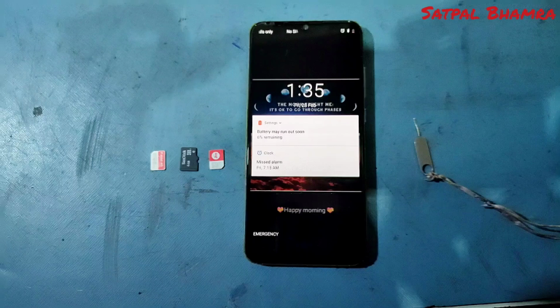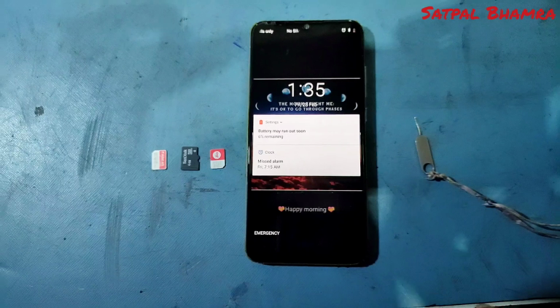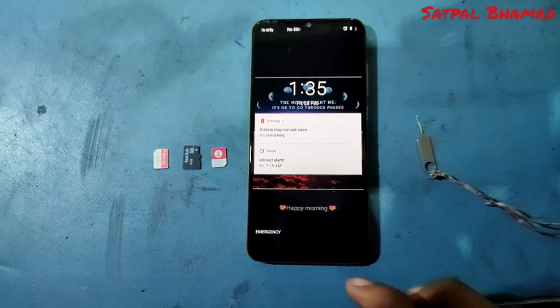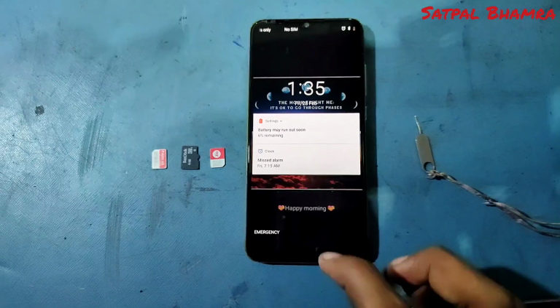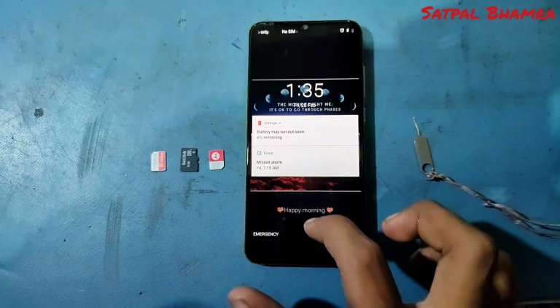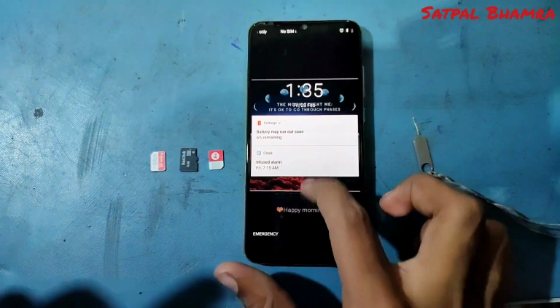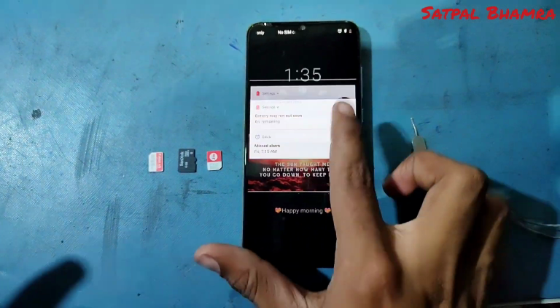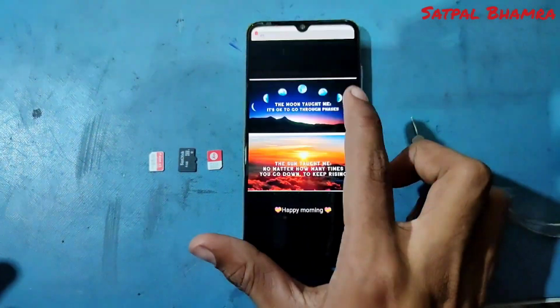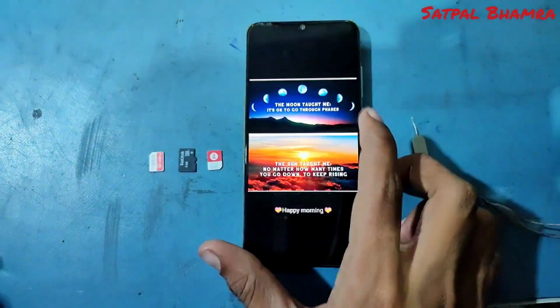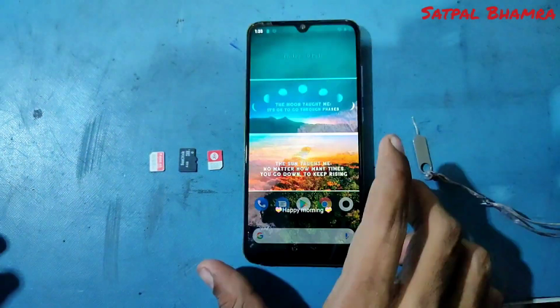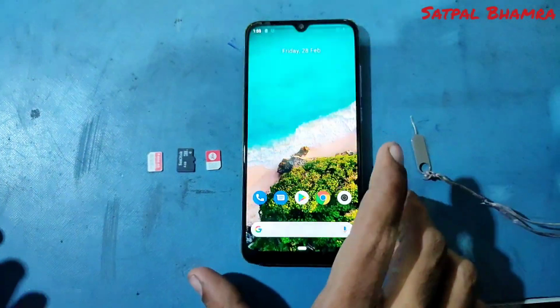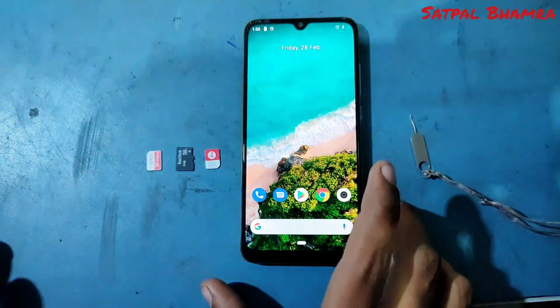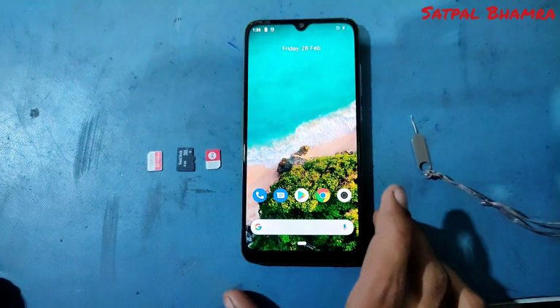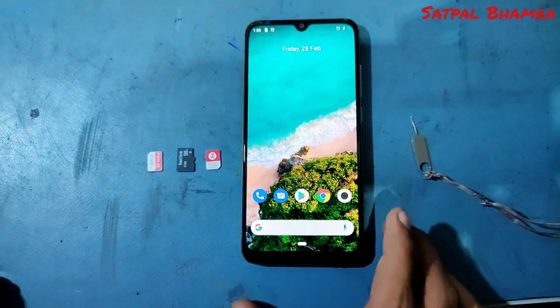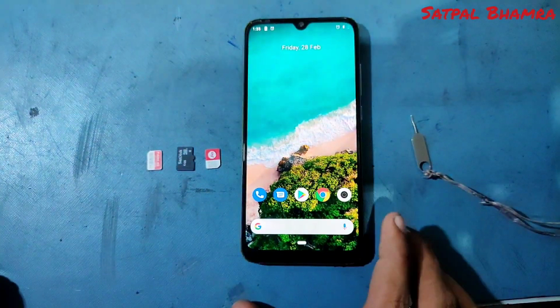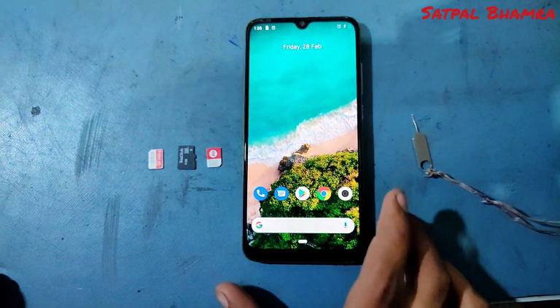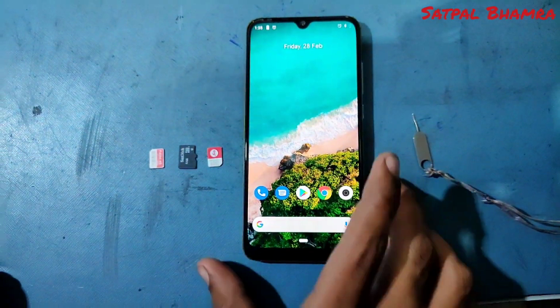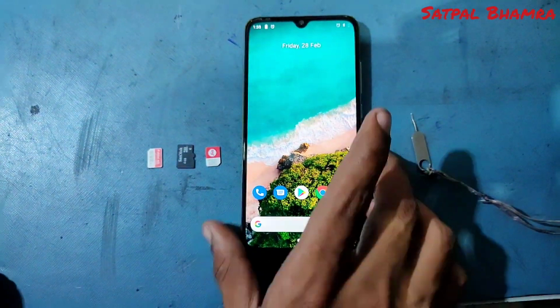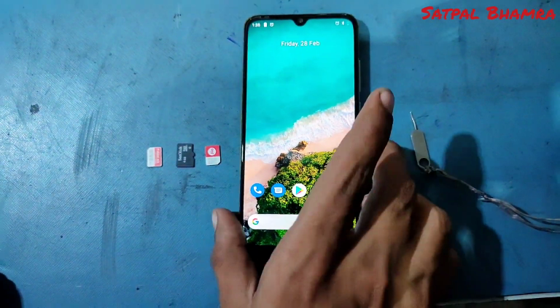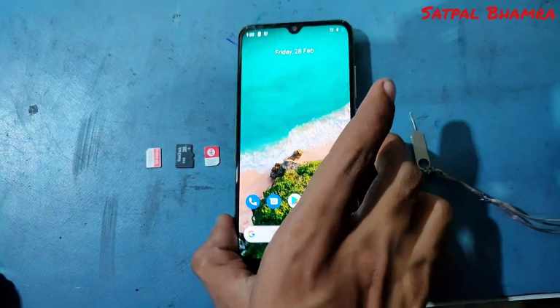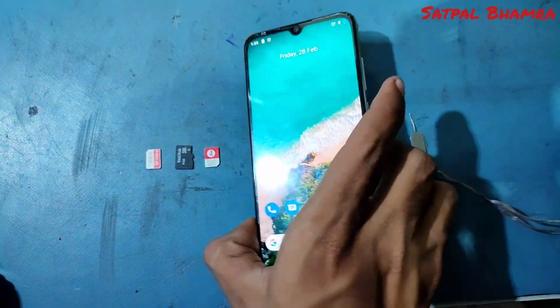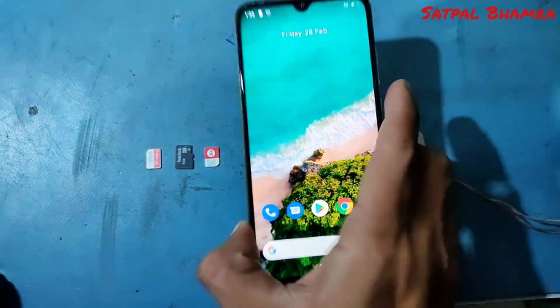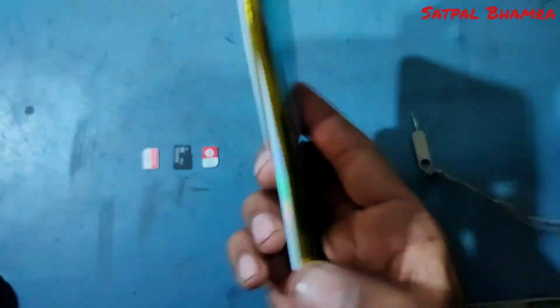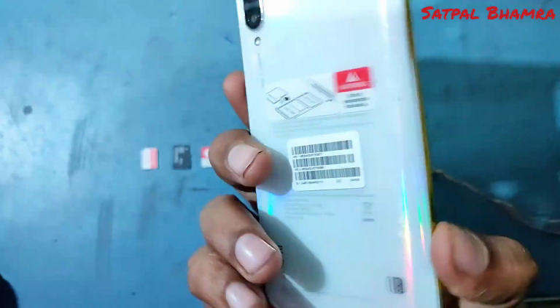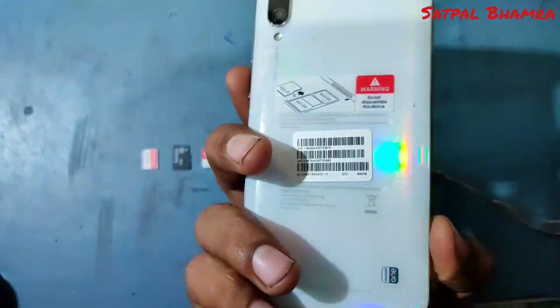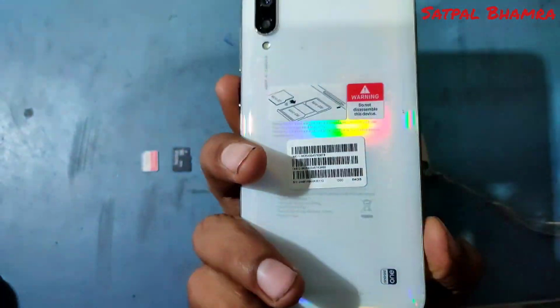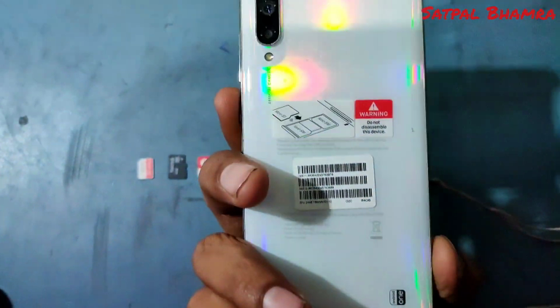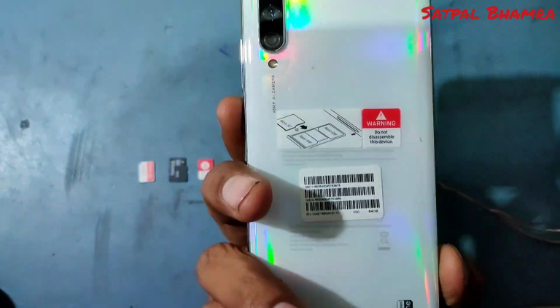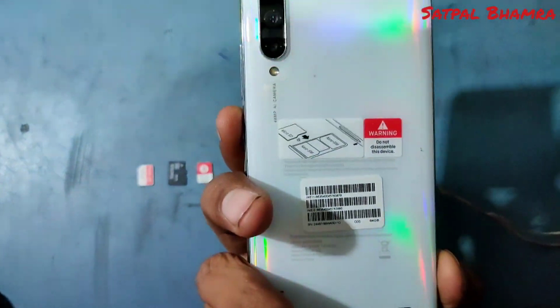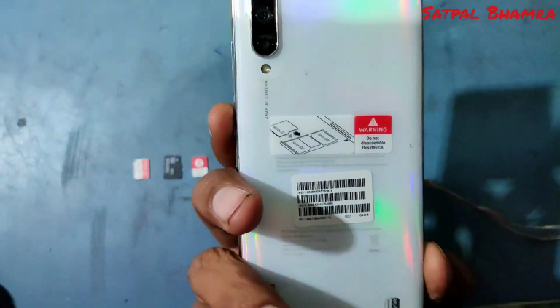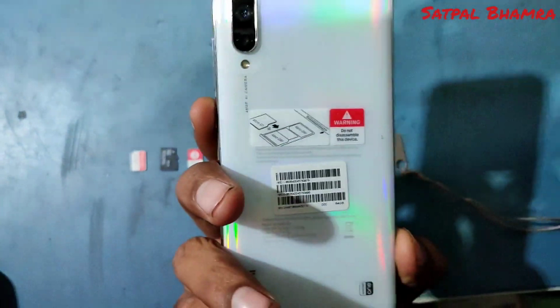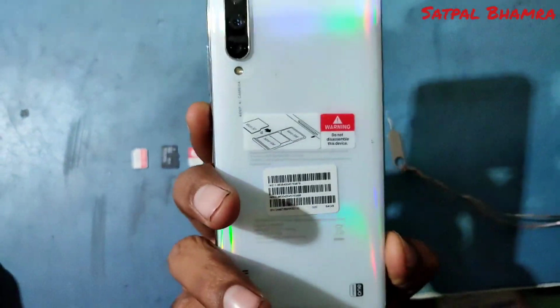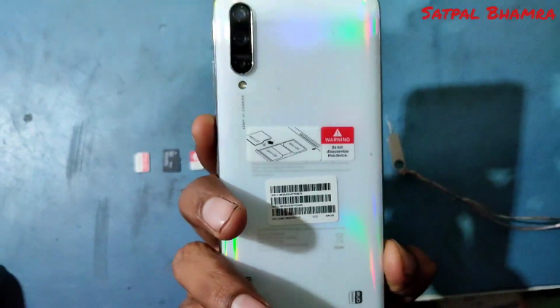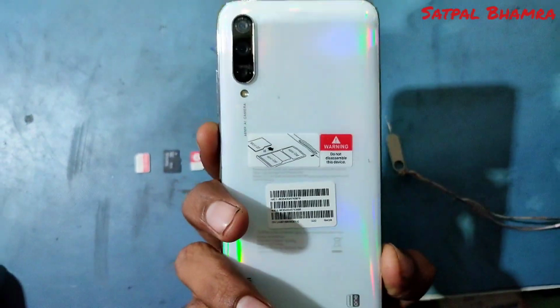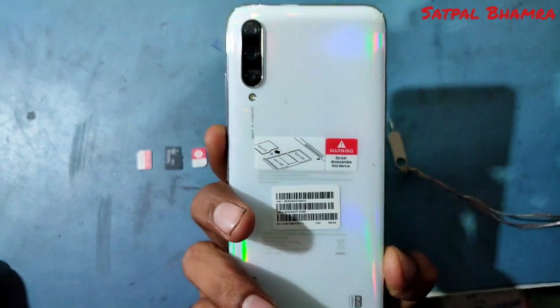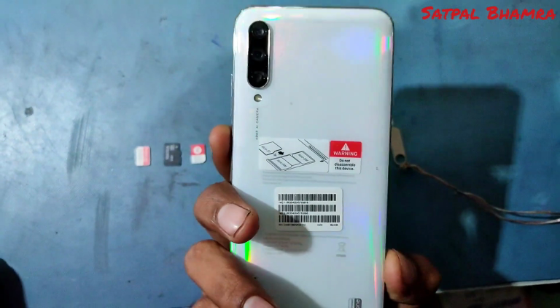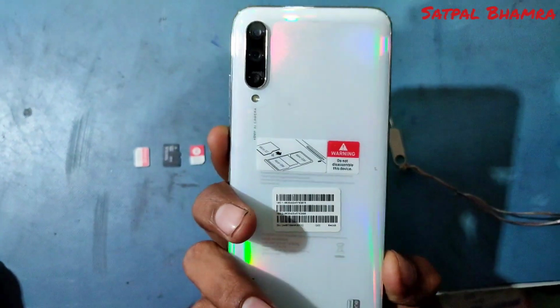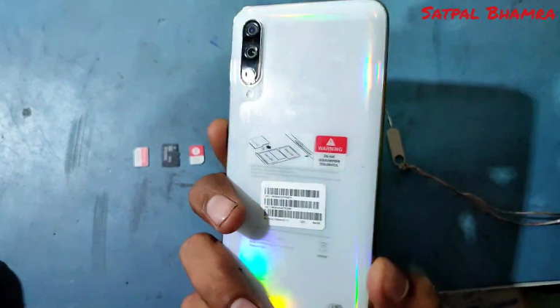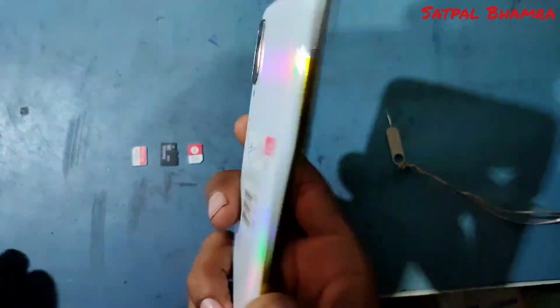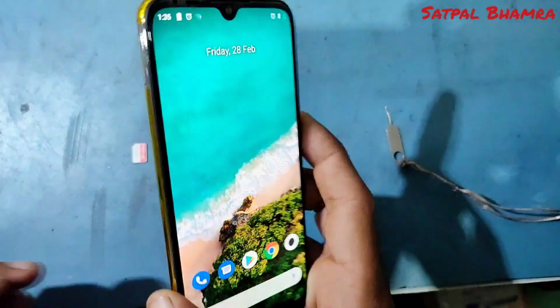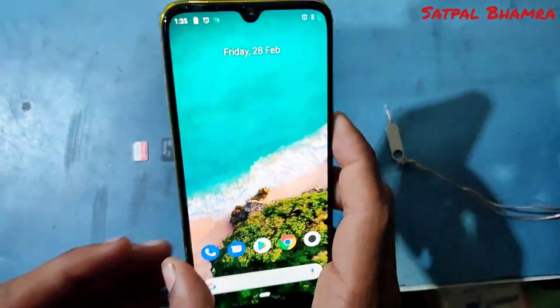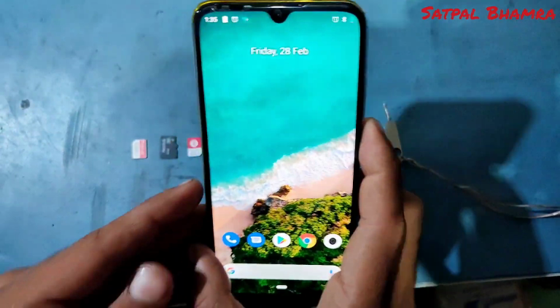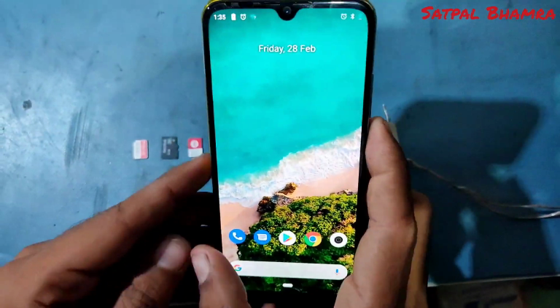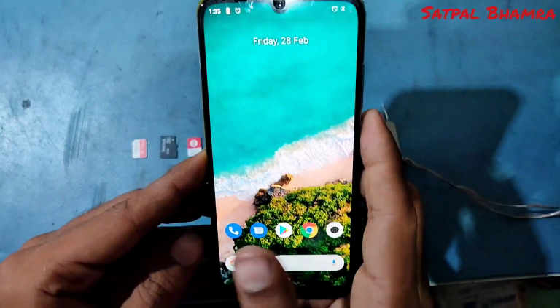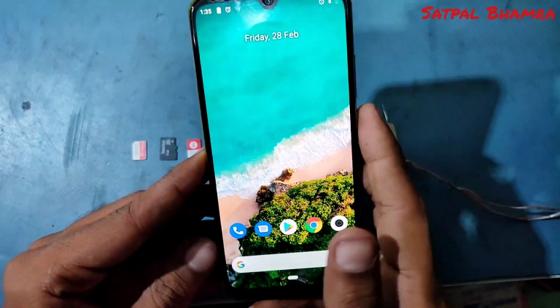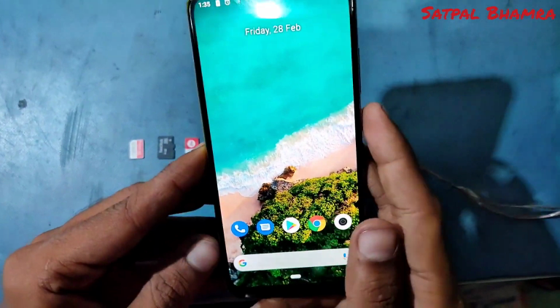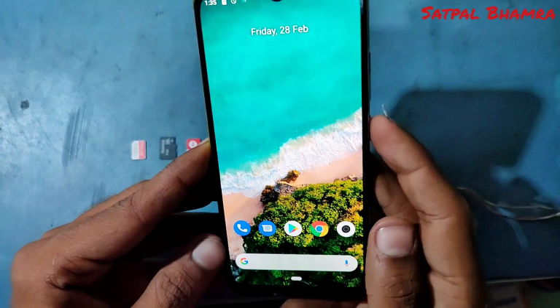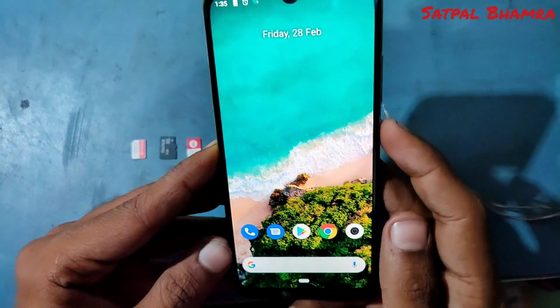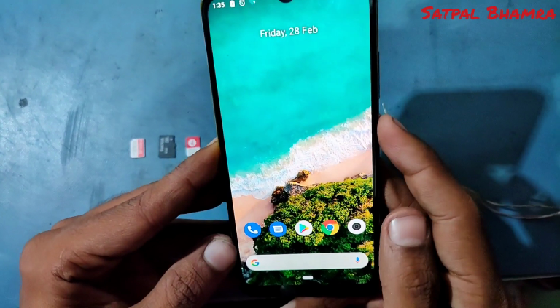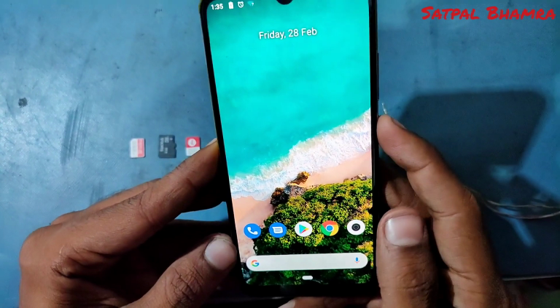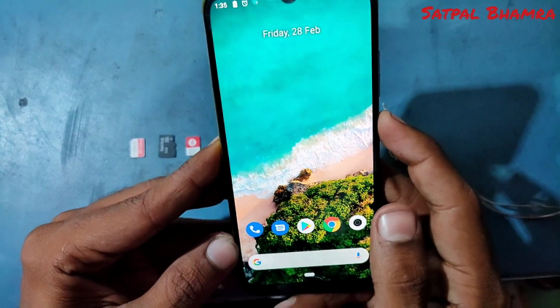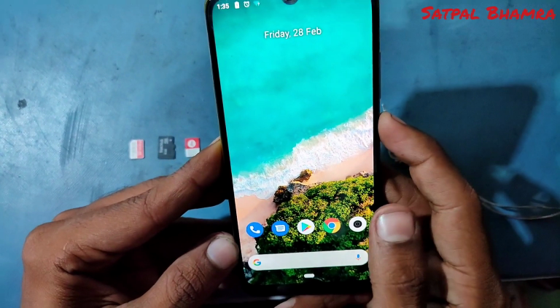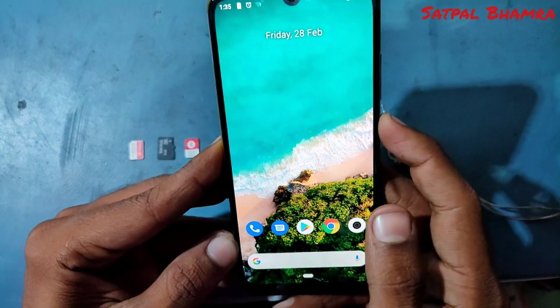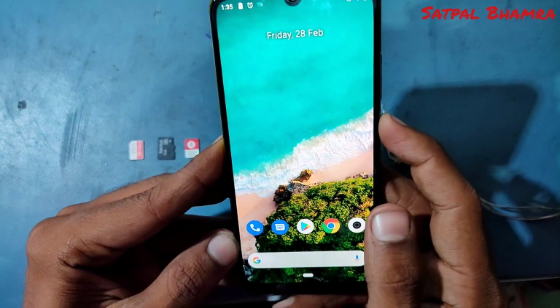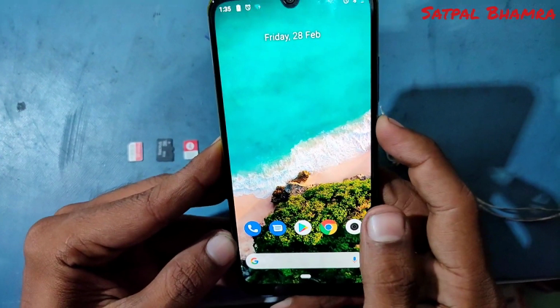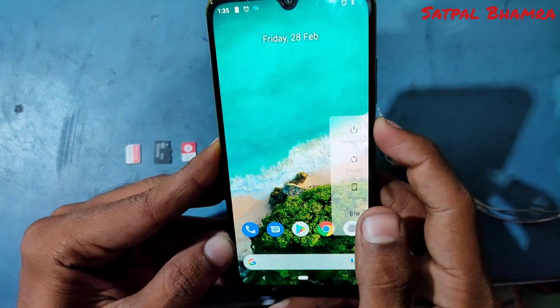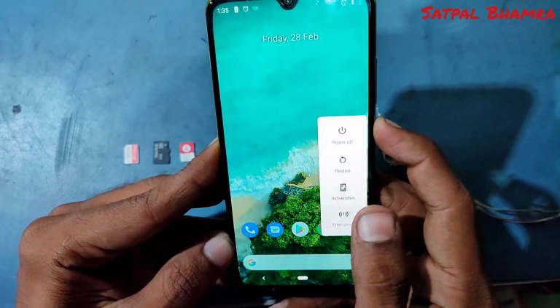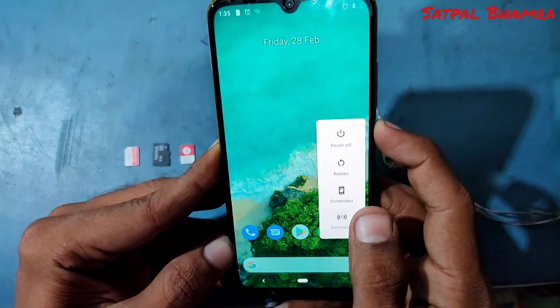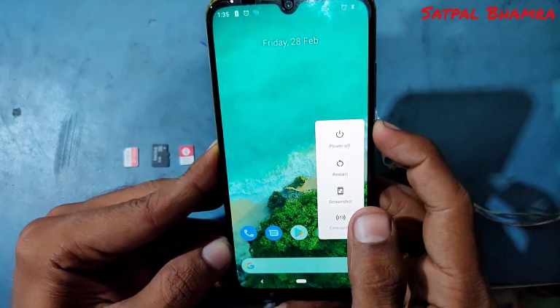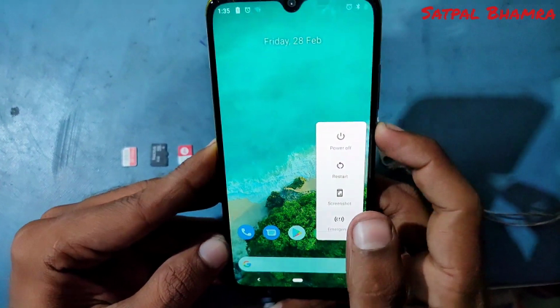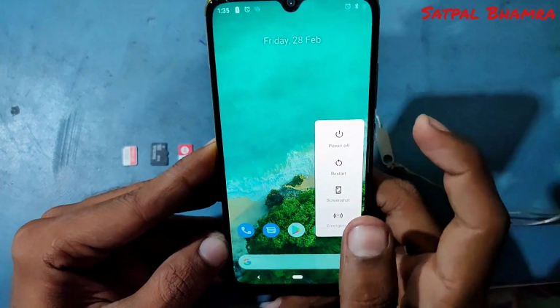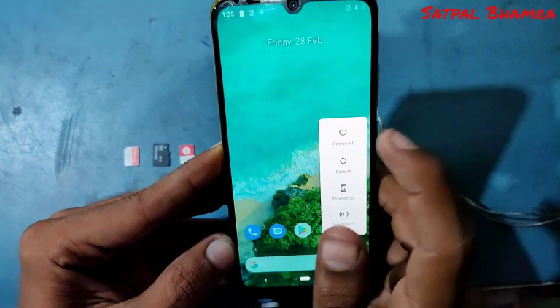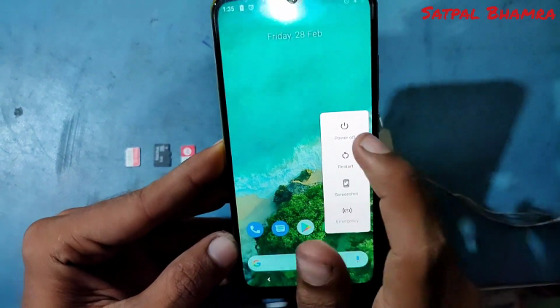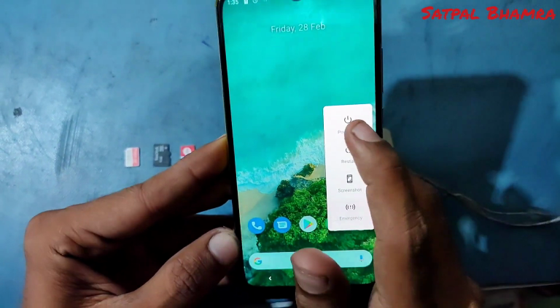Hello guys, welcome back to my channel. As you can see, I have my Redmi A3. Today we are going to install a SIM card and SD card on this phone.